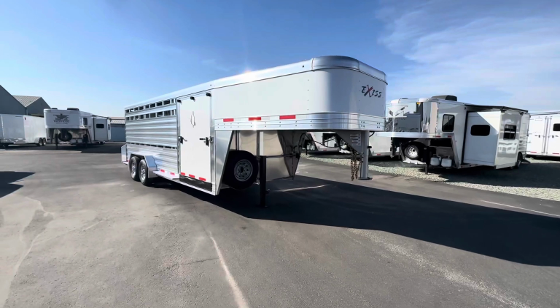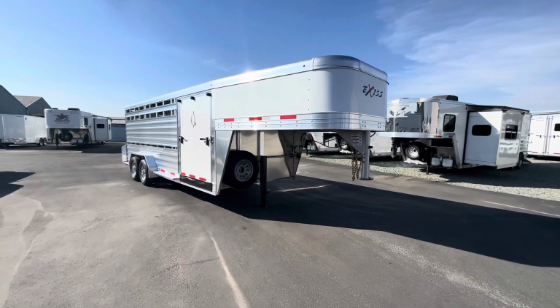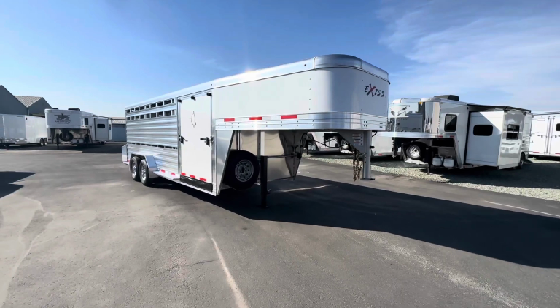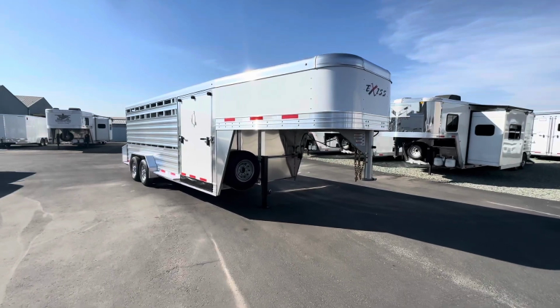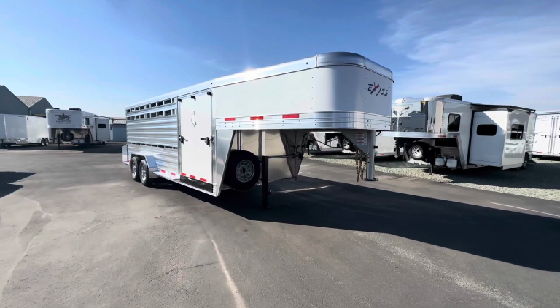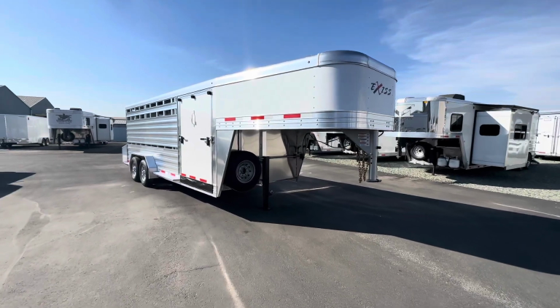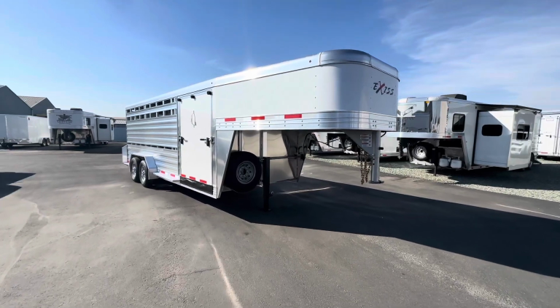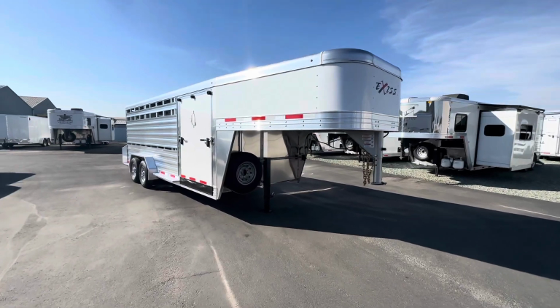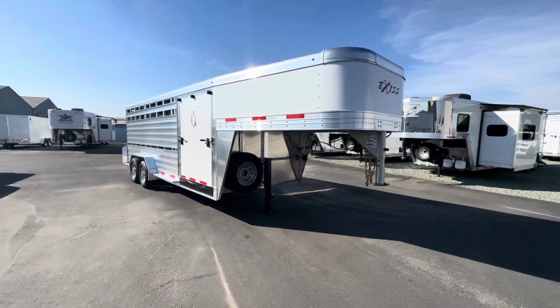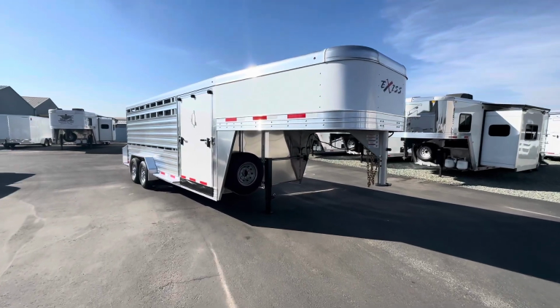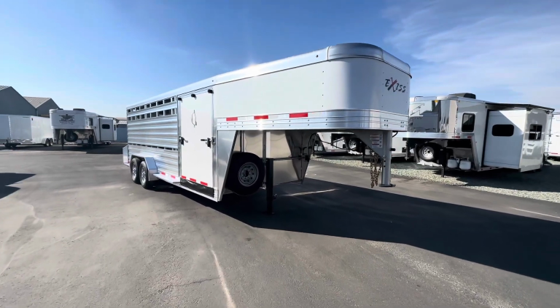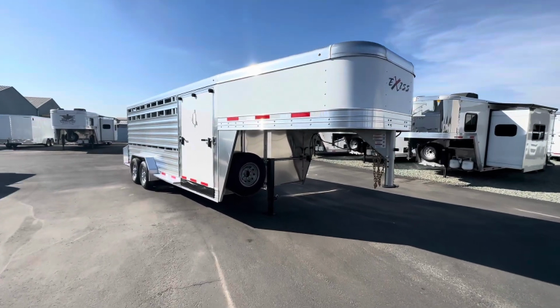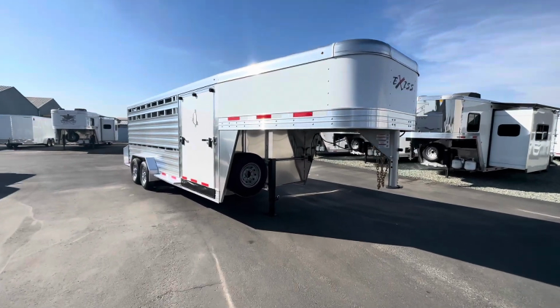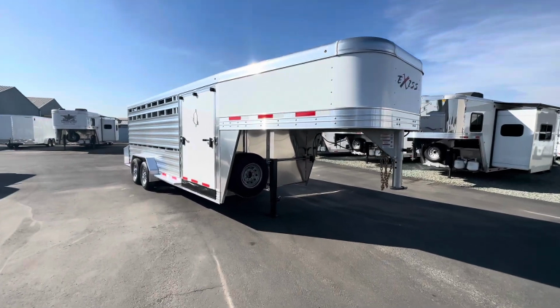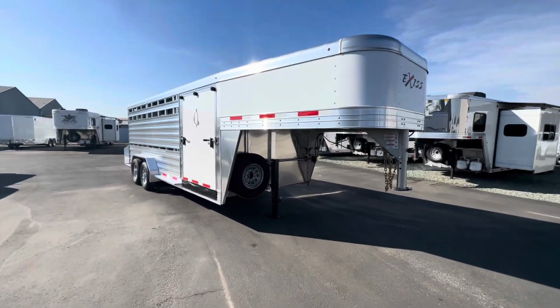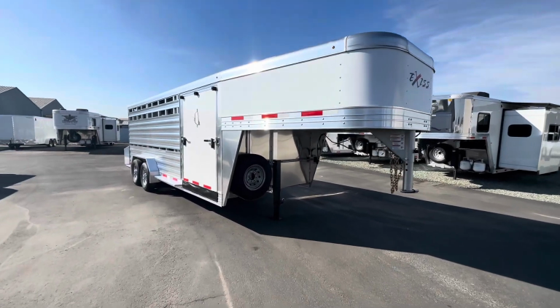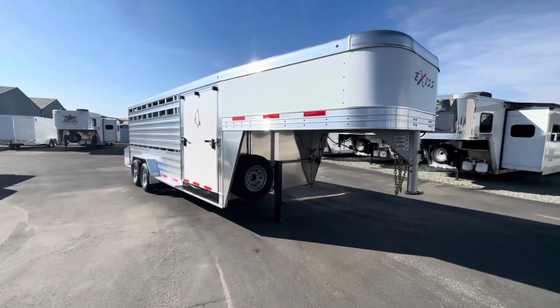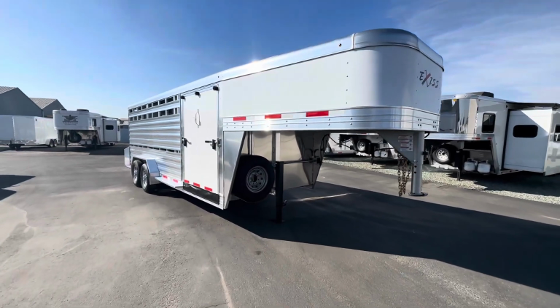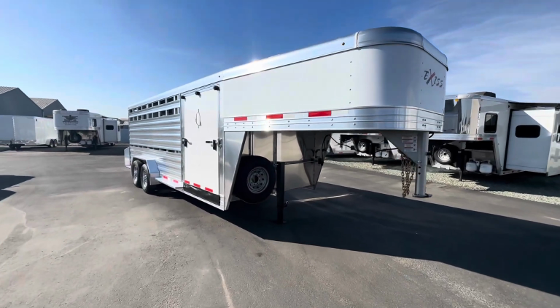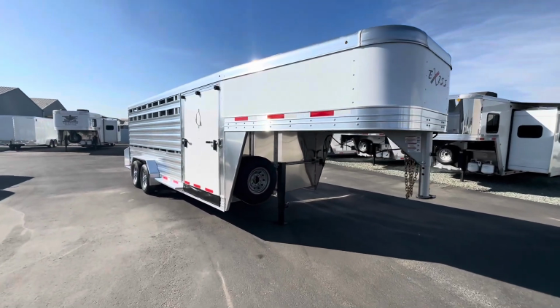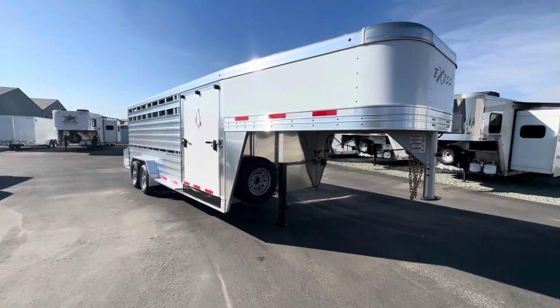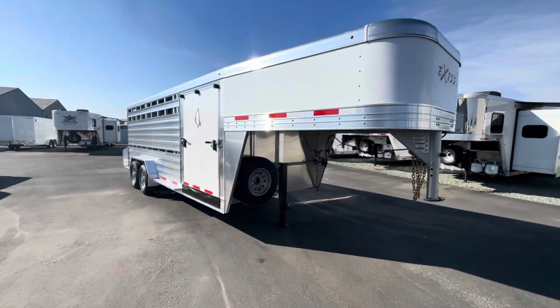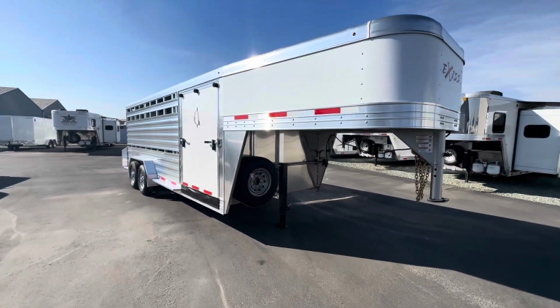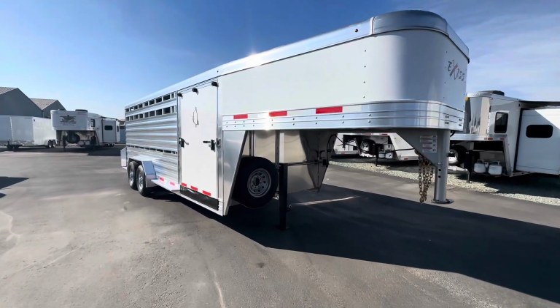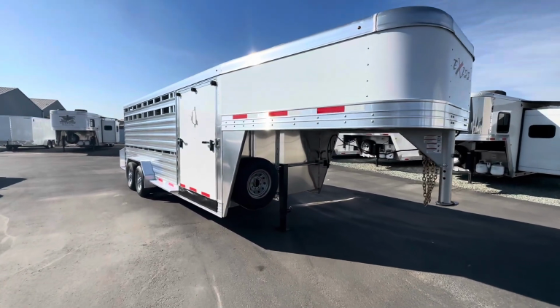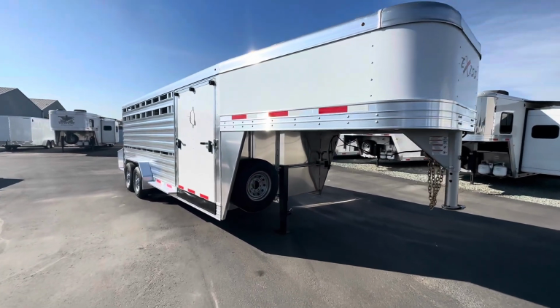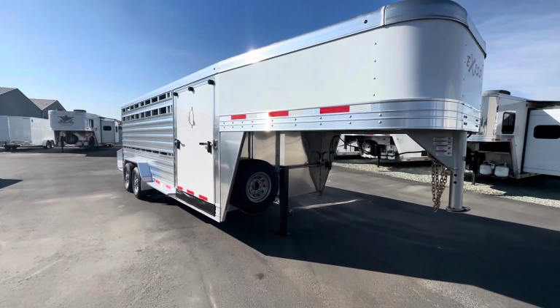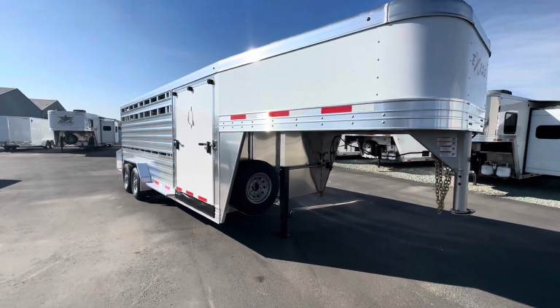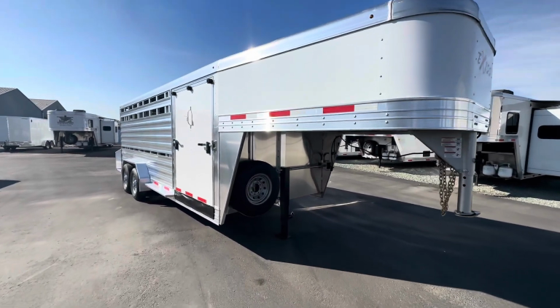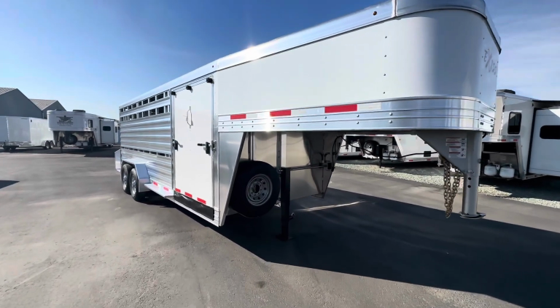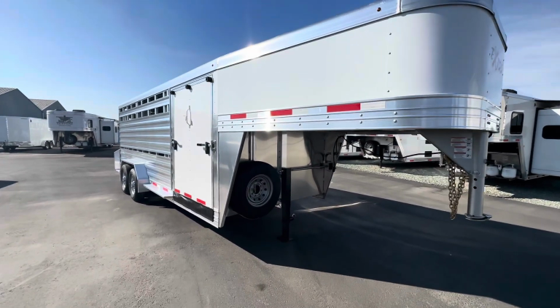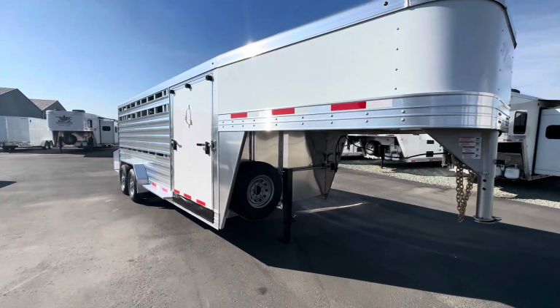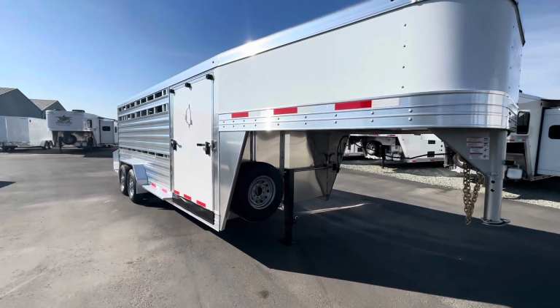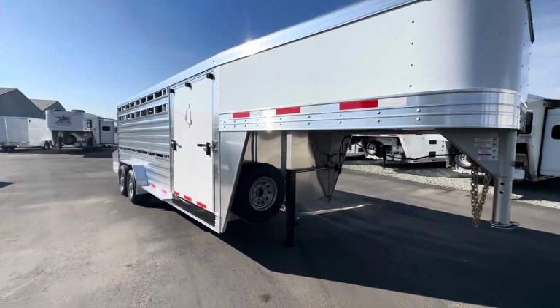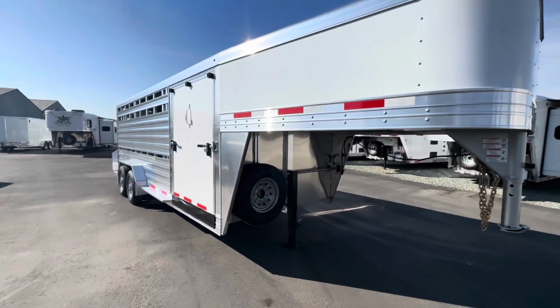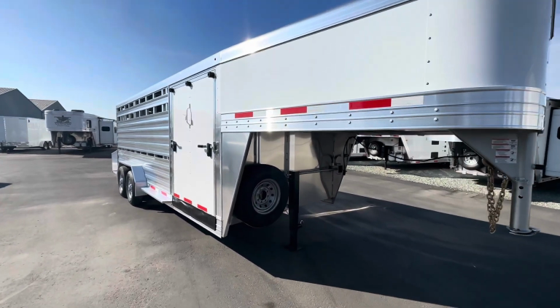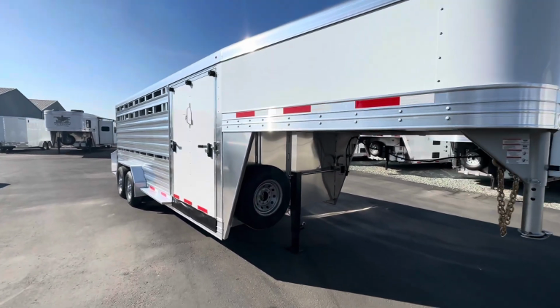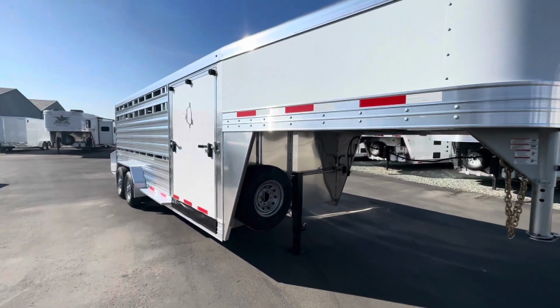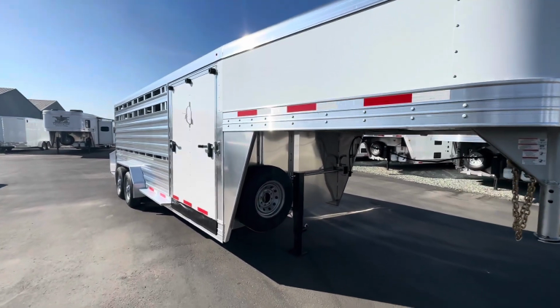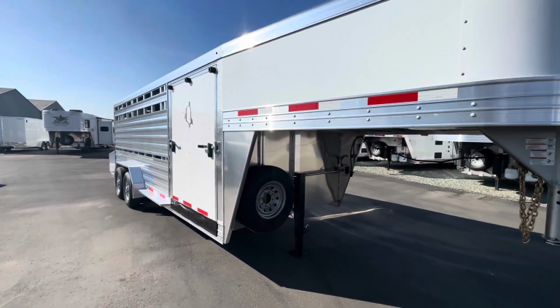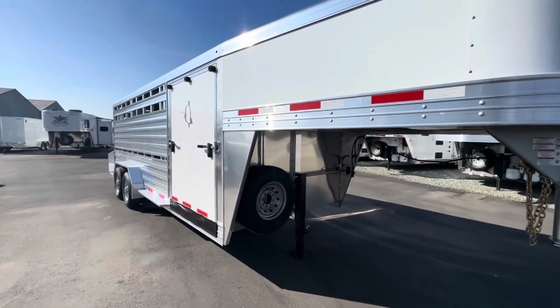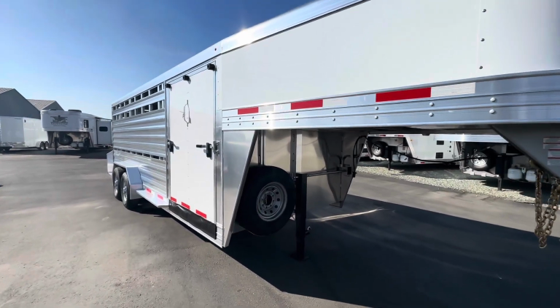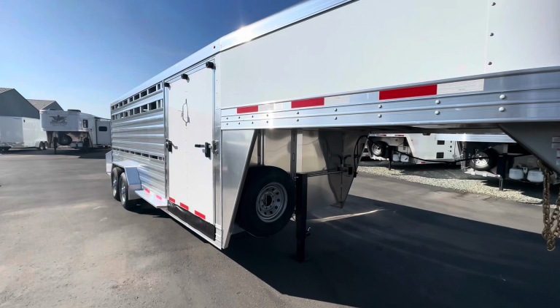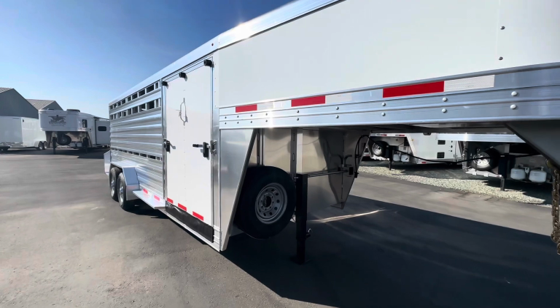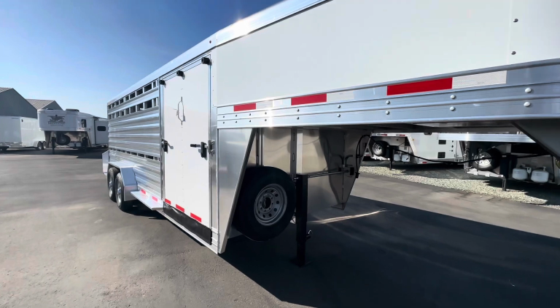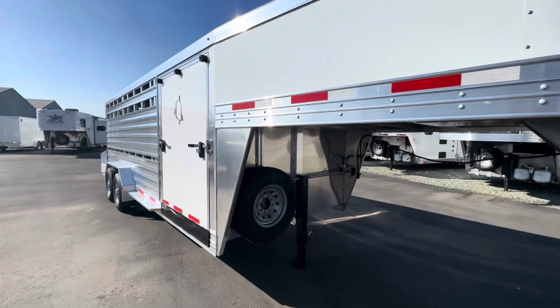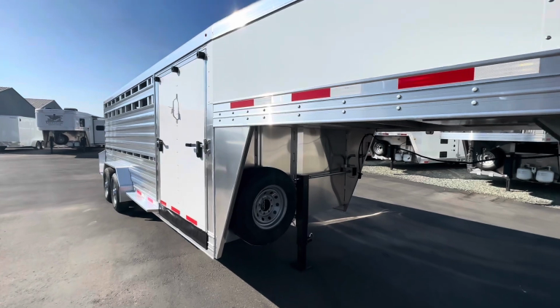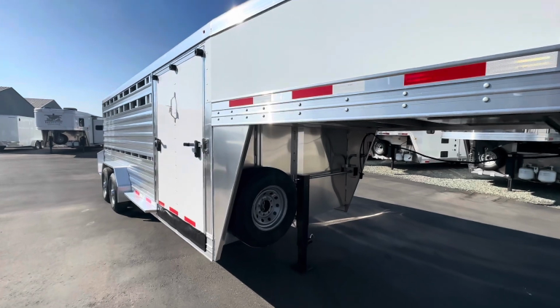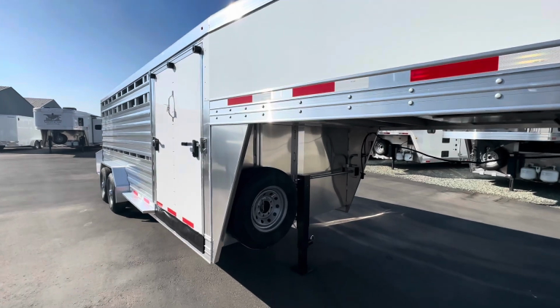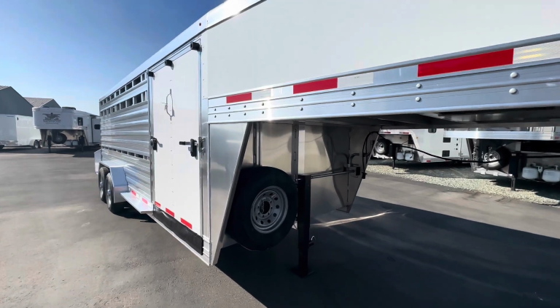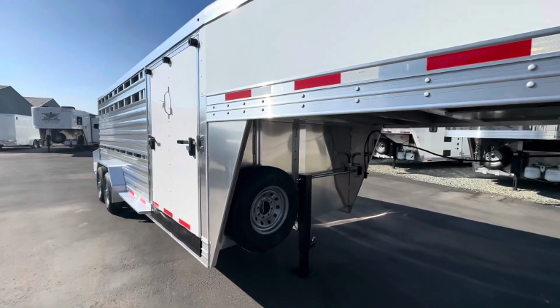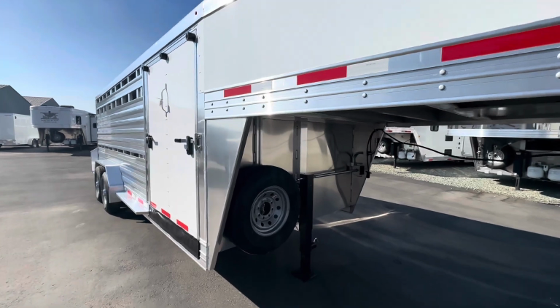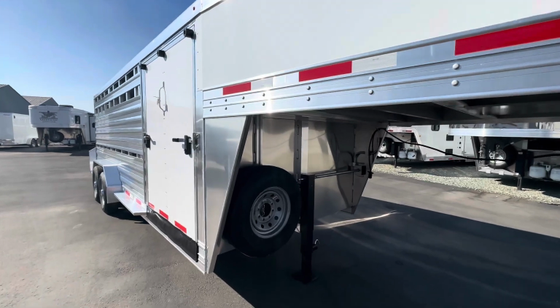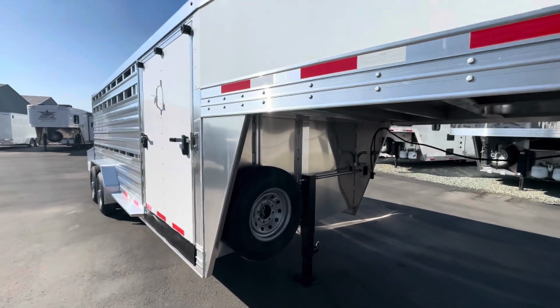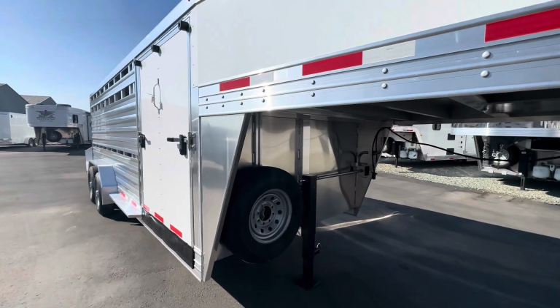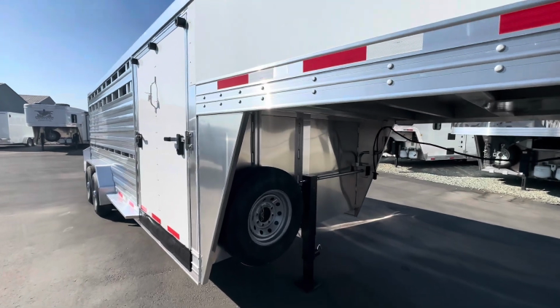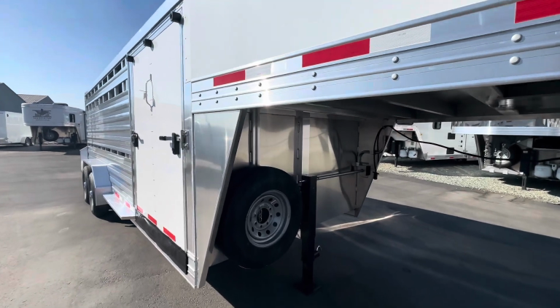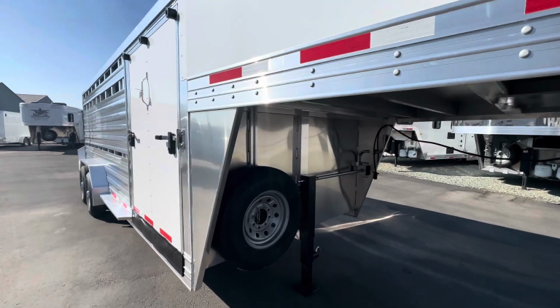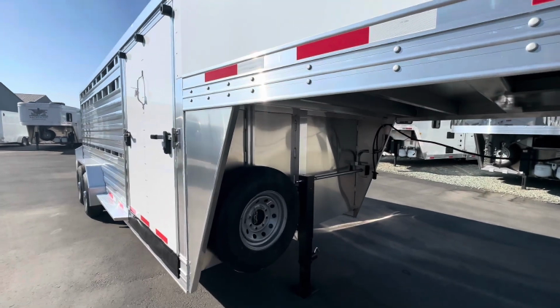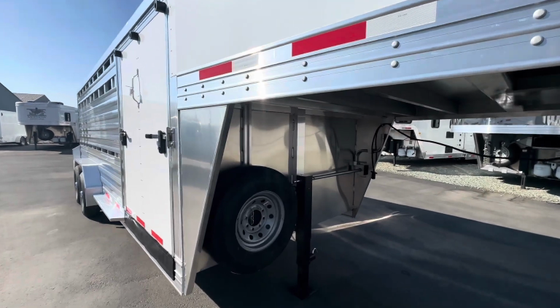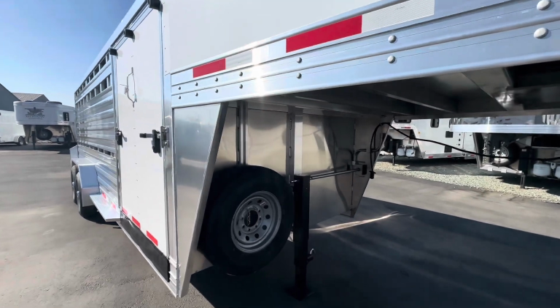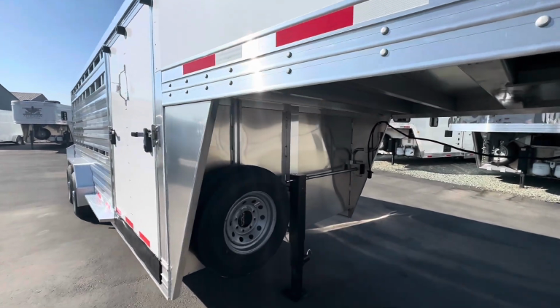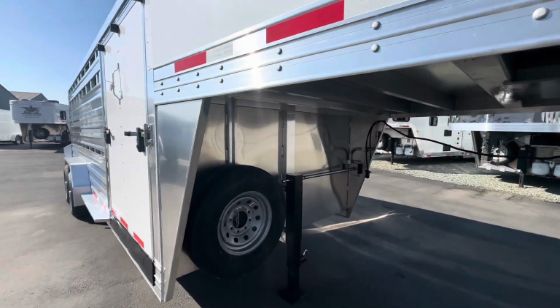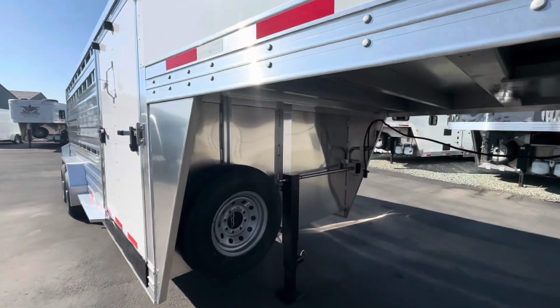Let's take a walk around of this Exus 2024 20-foot stock trailer.